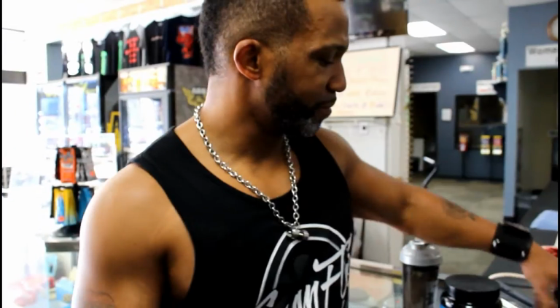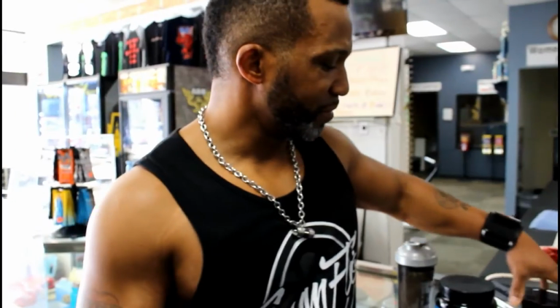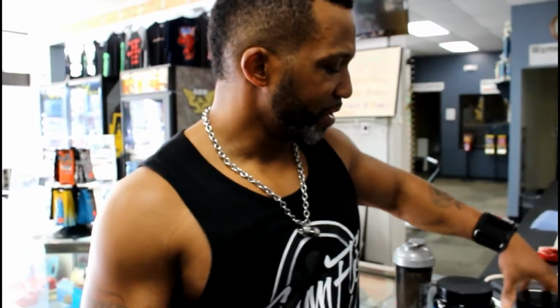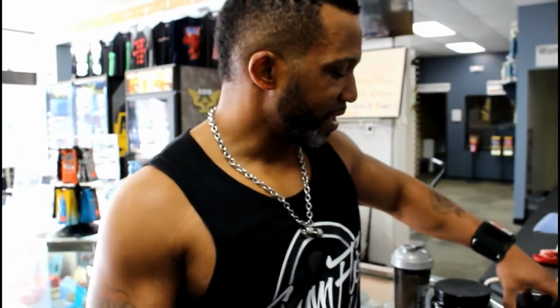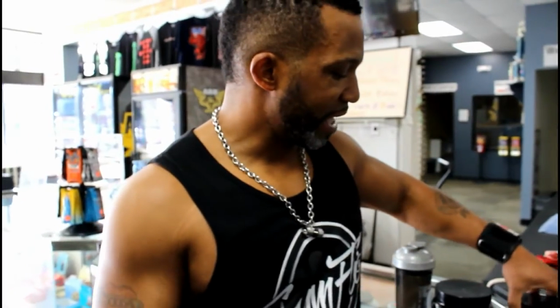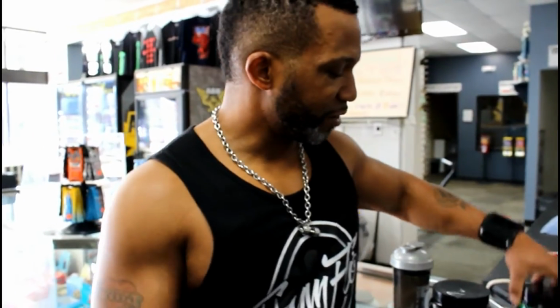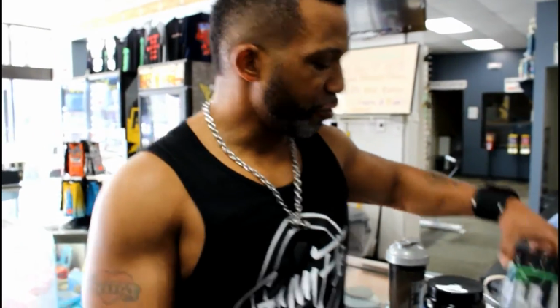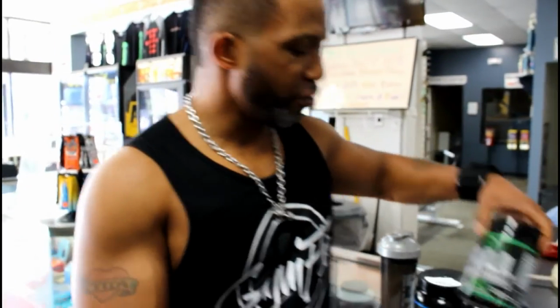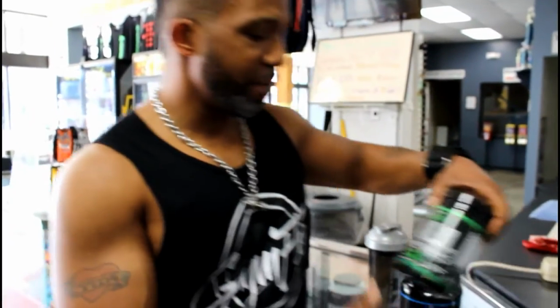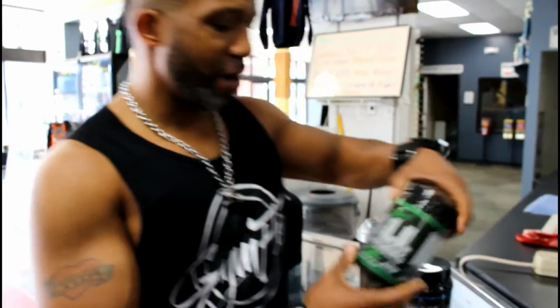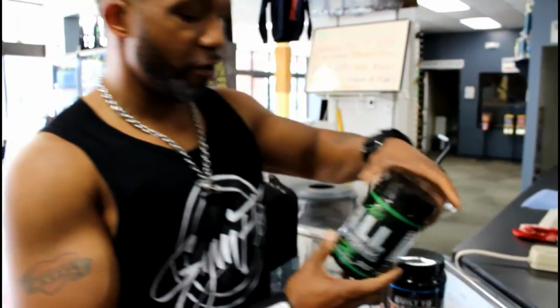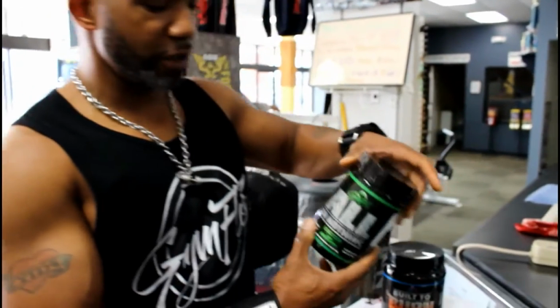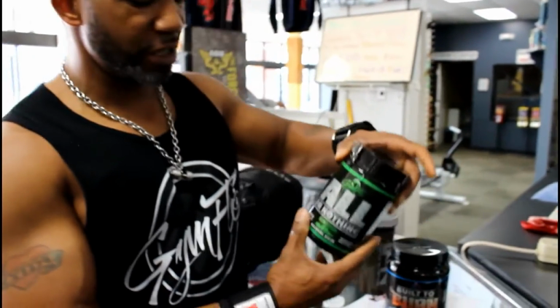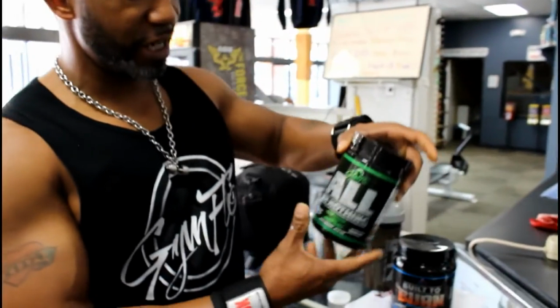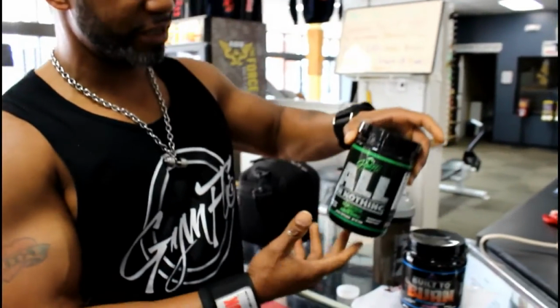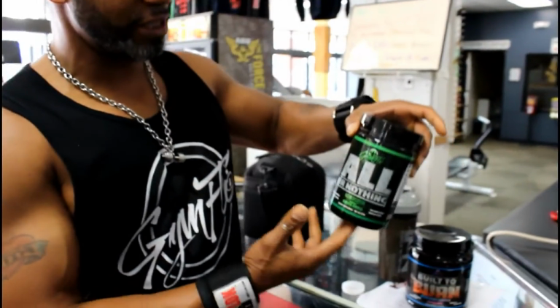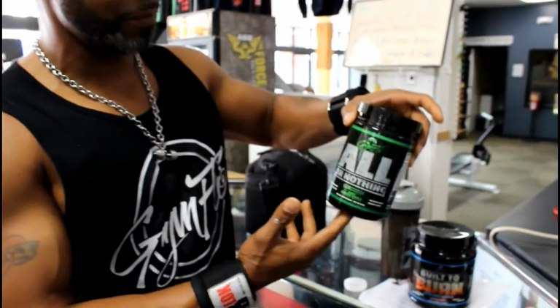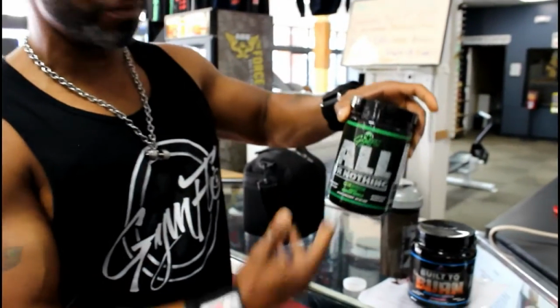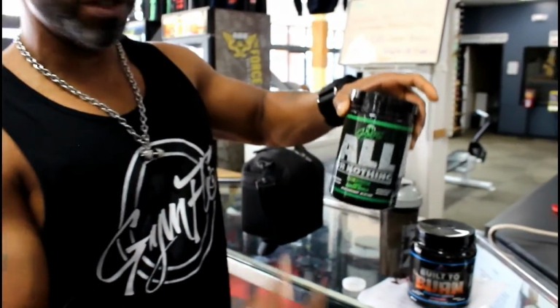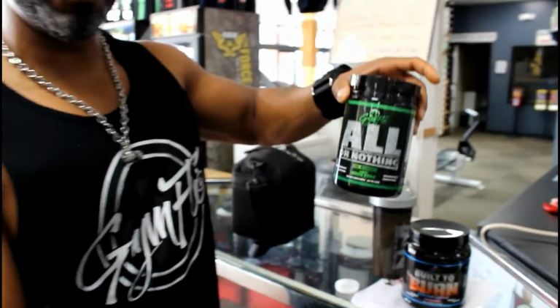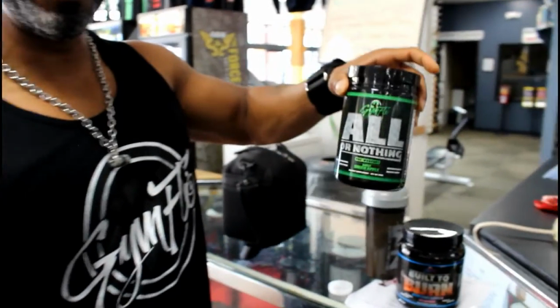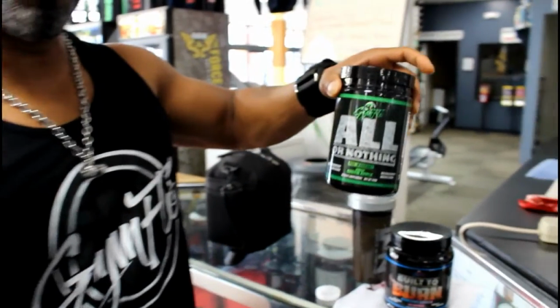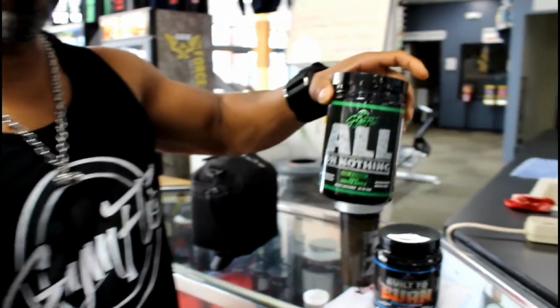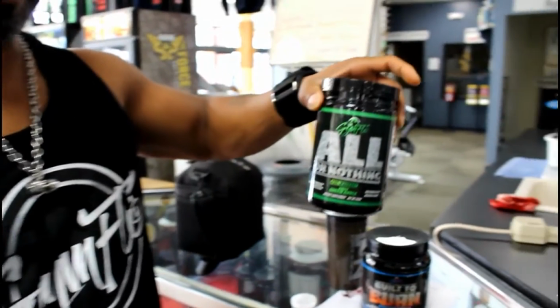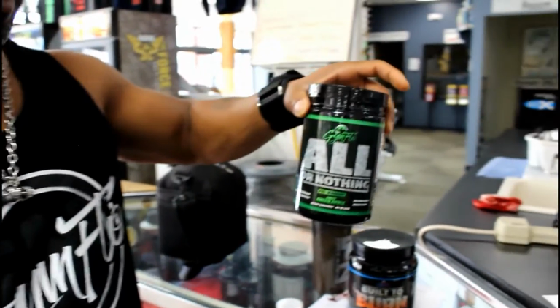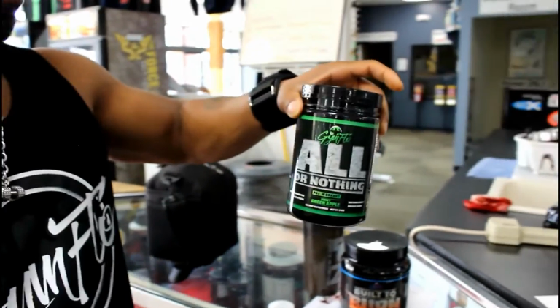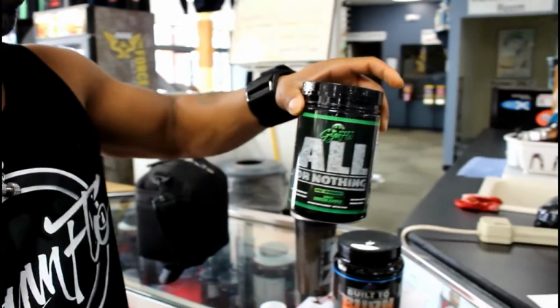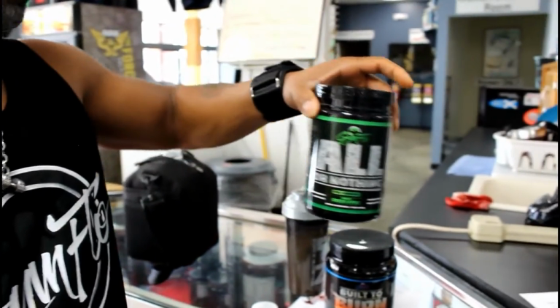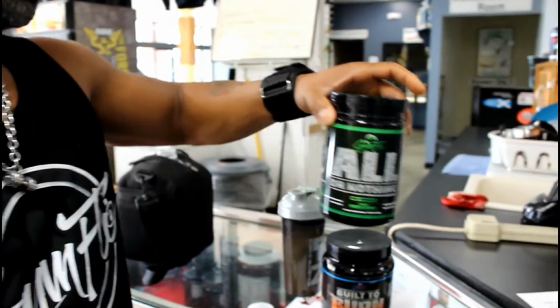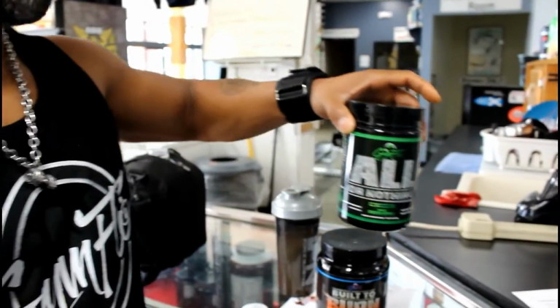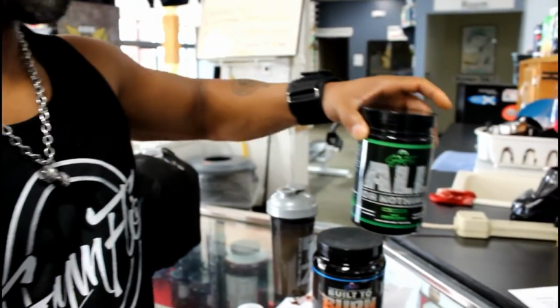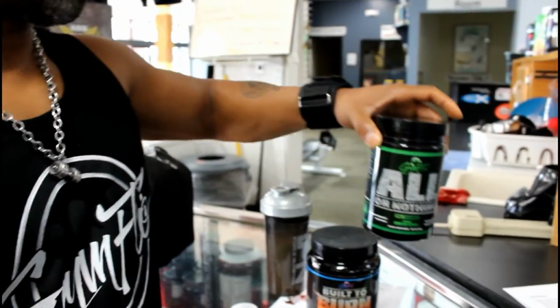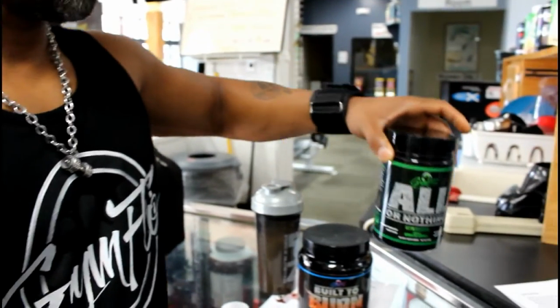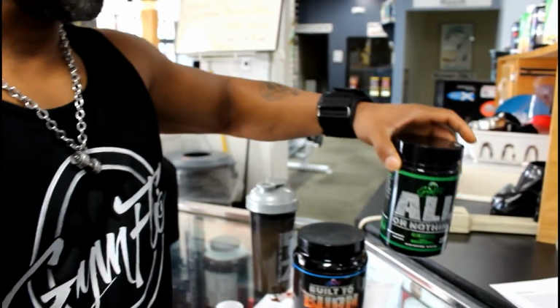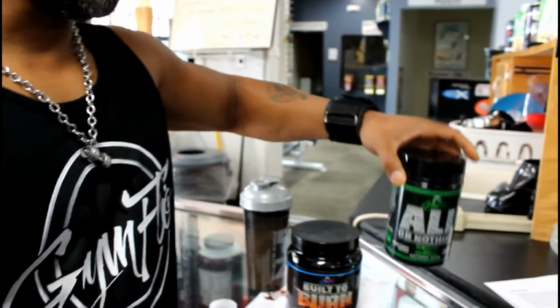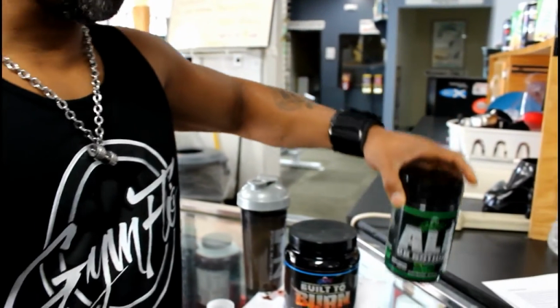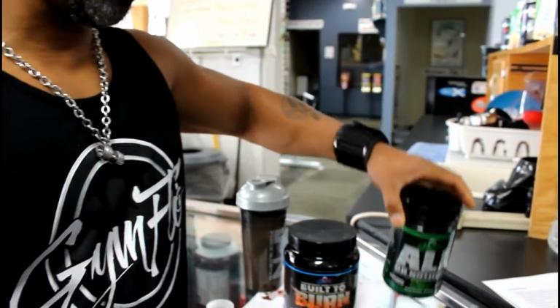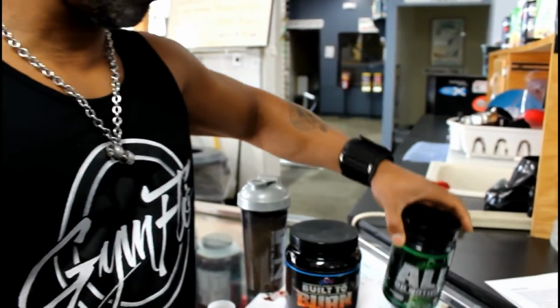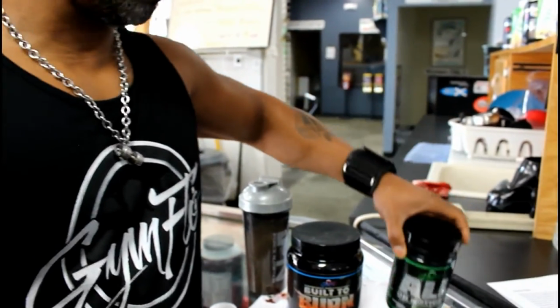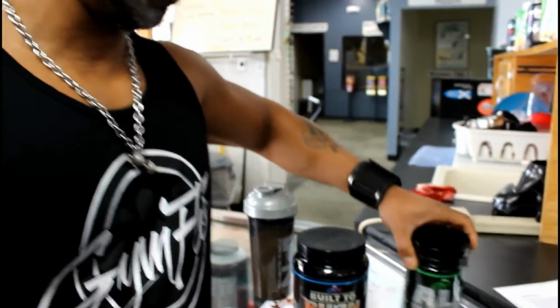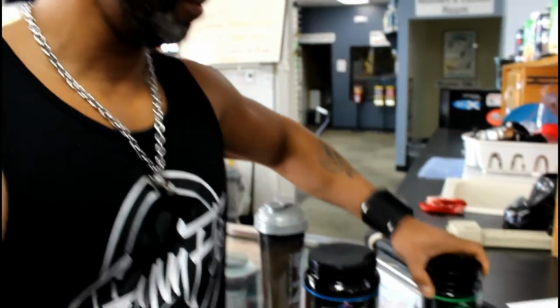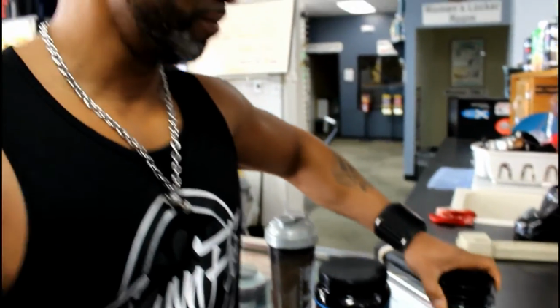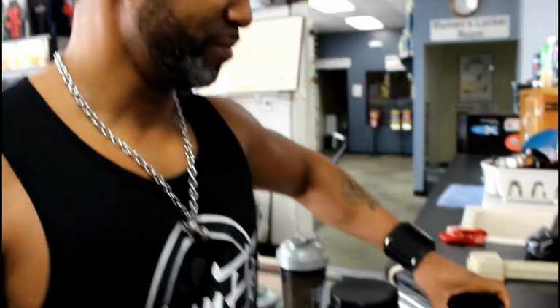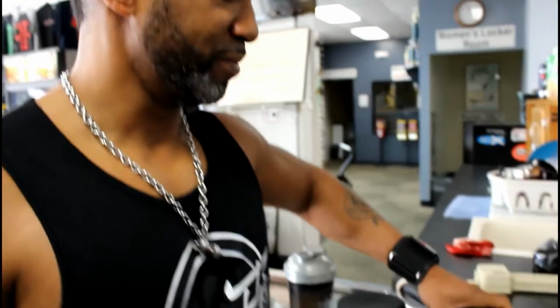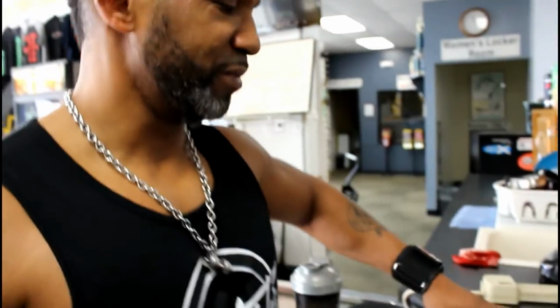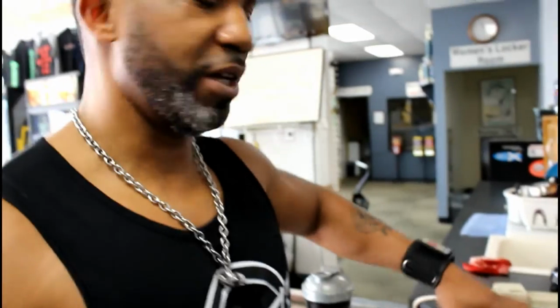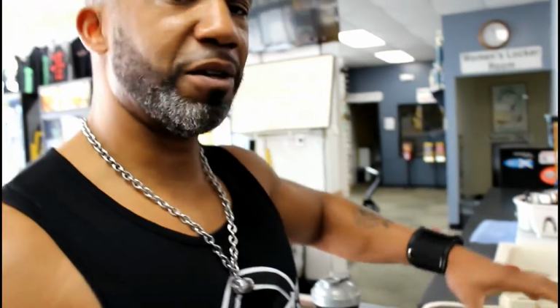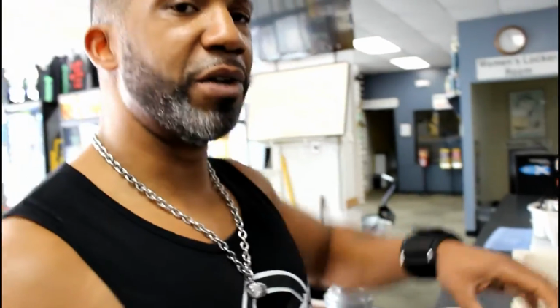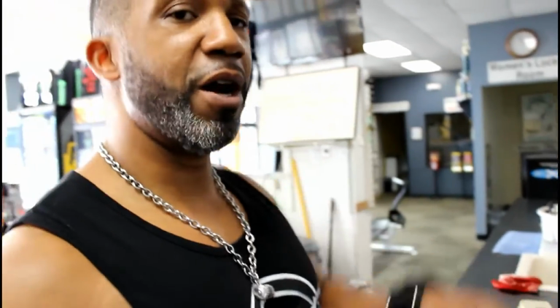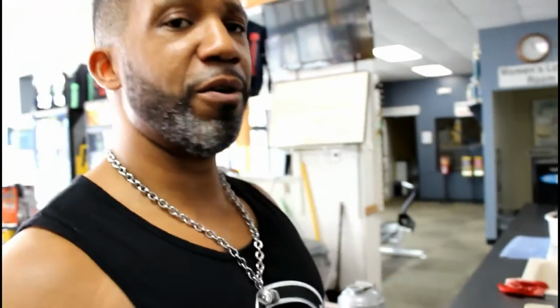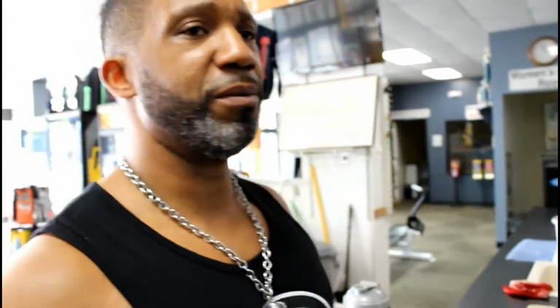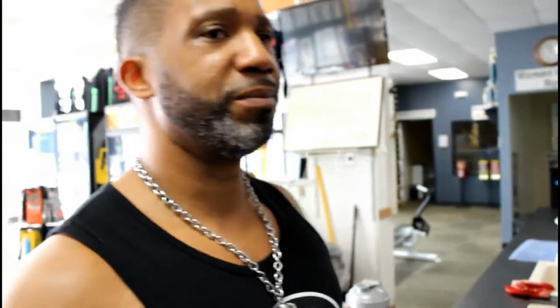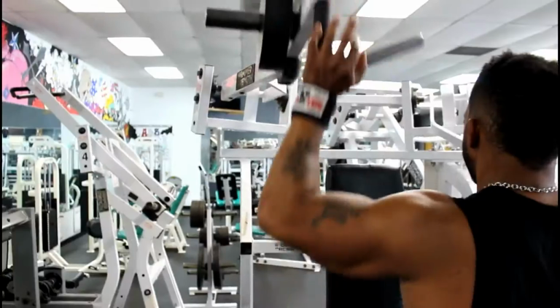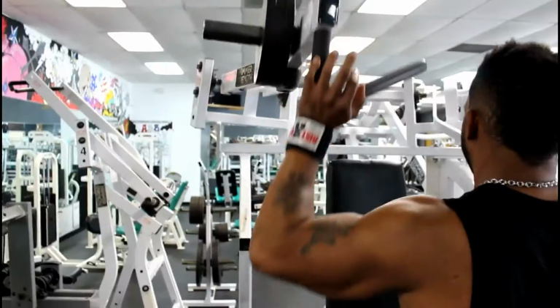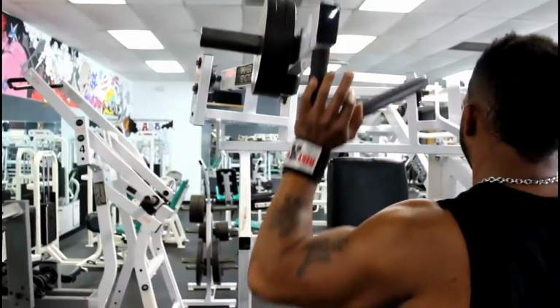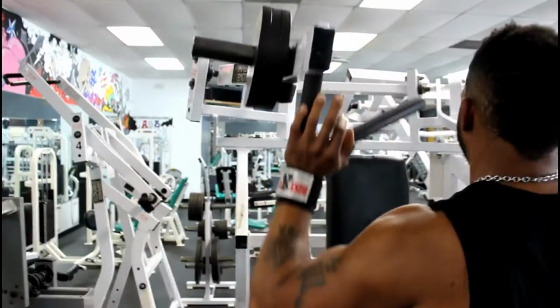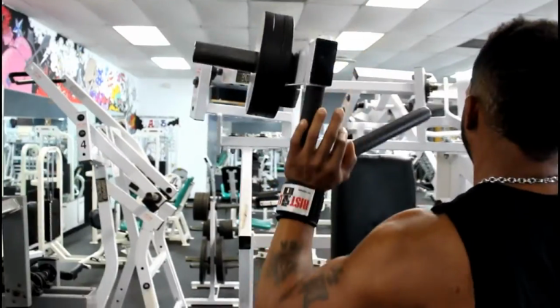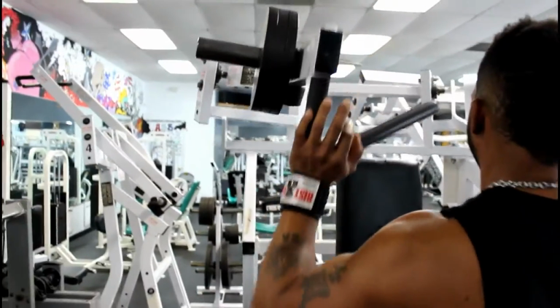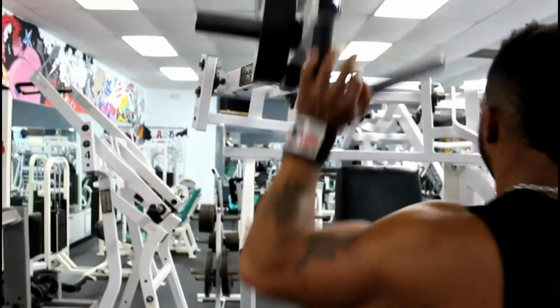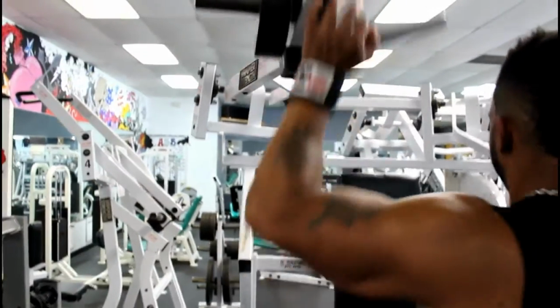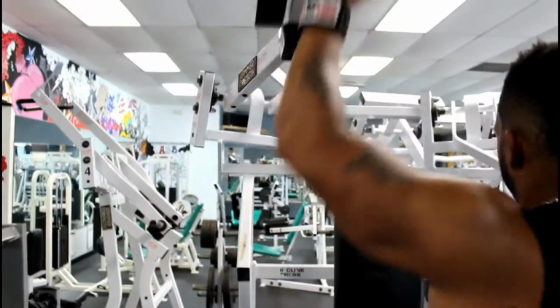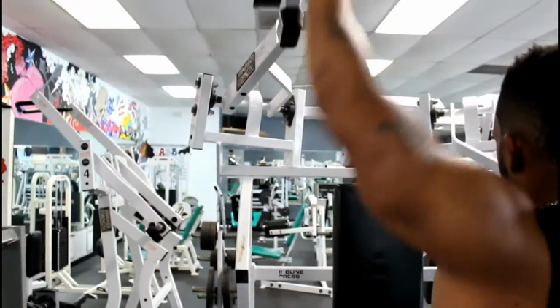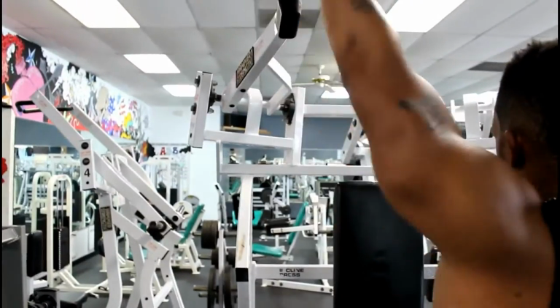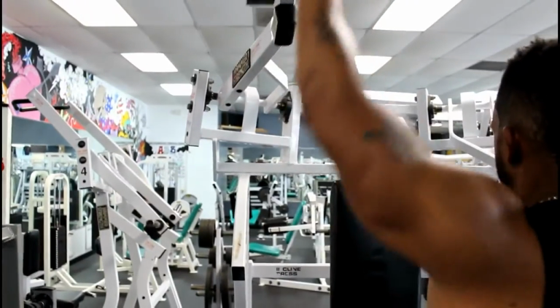You're not throwing in my all-or-nothing pre-workout? Alright!